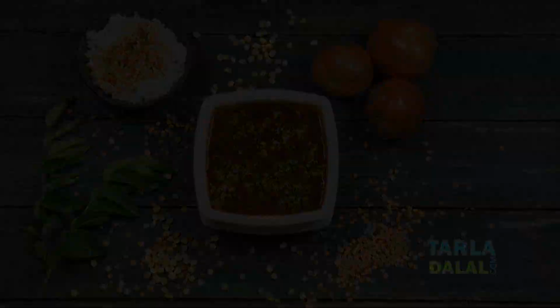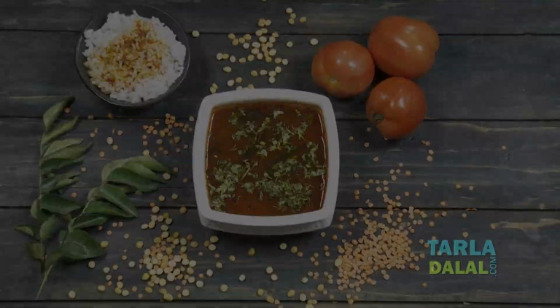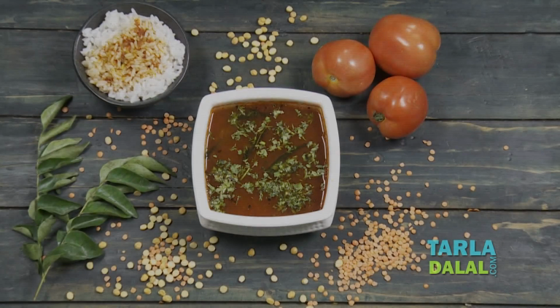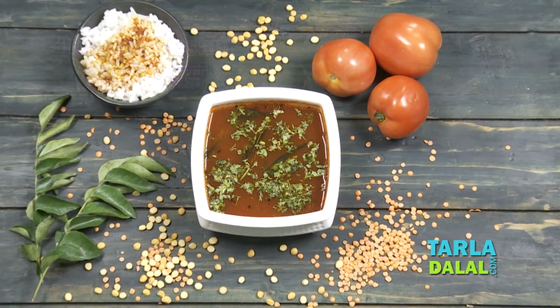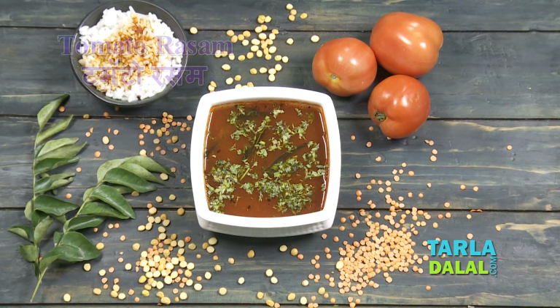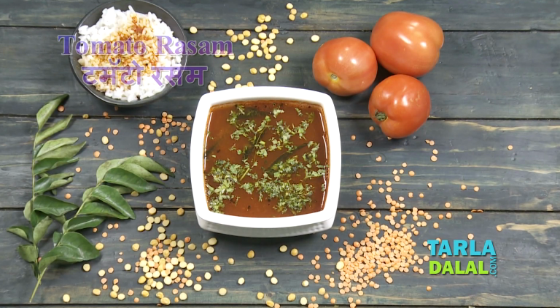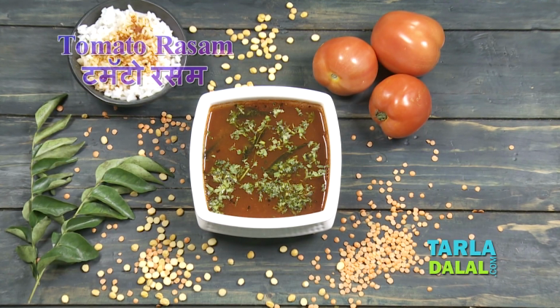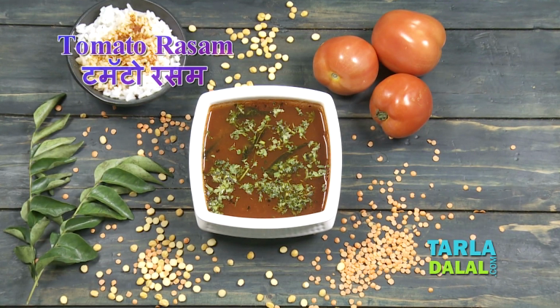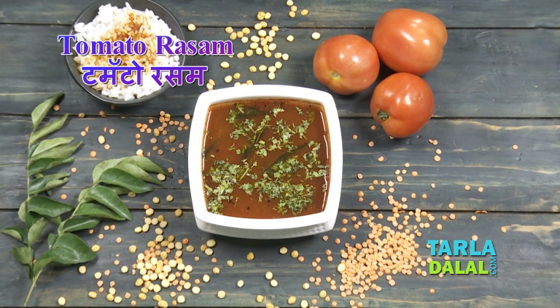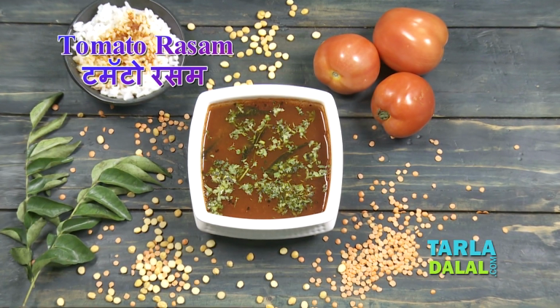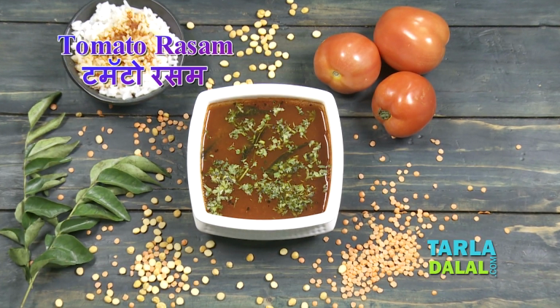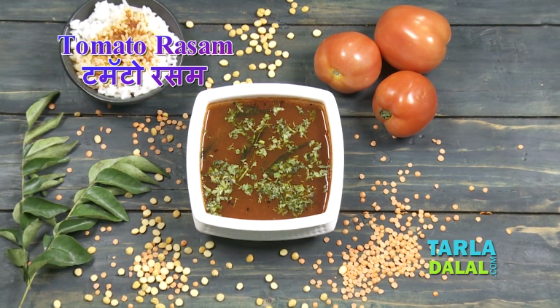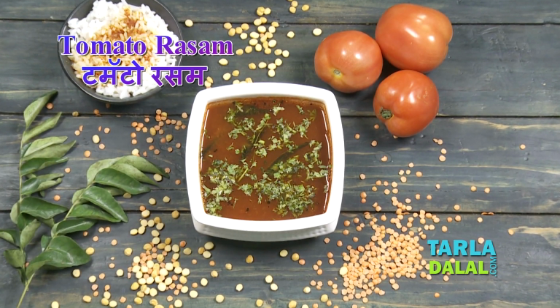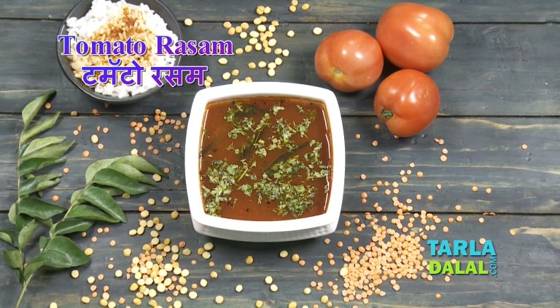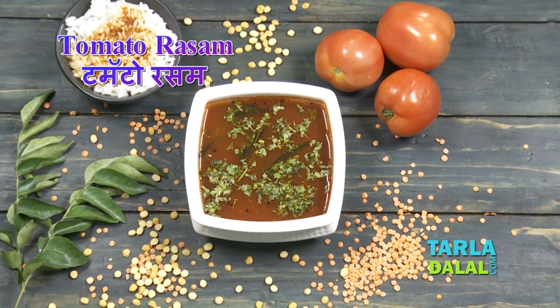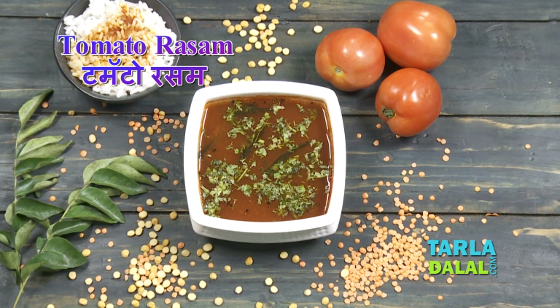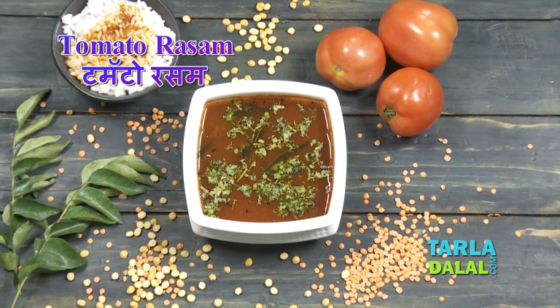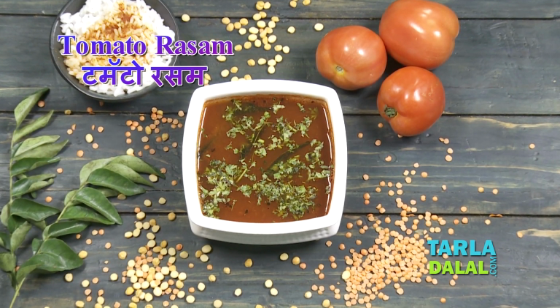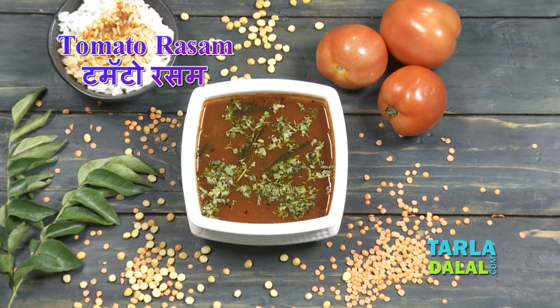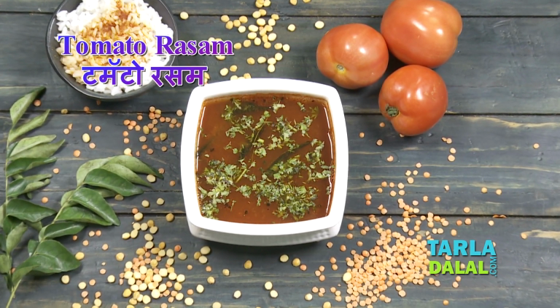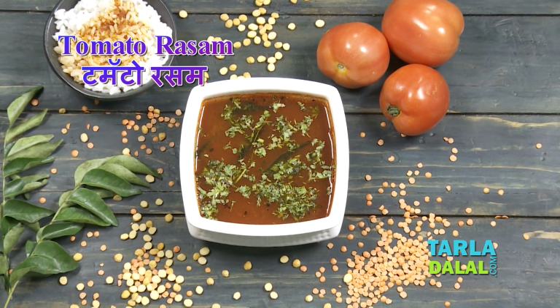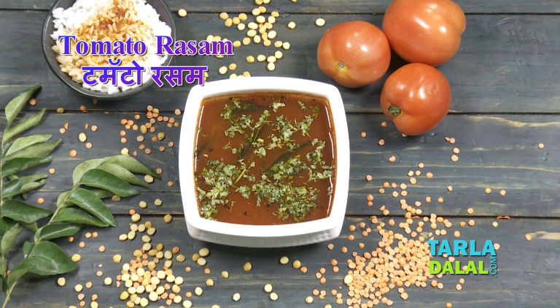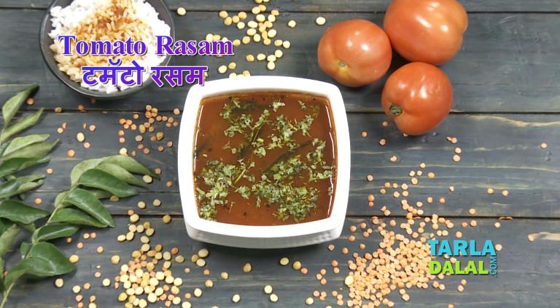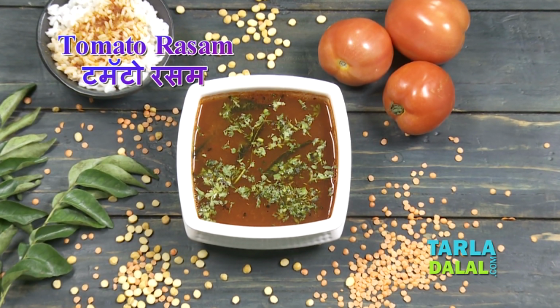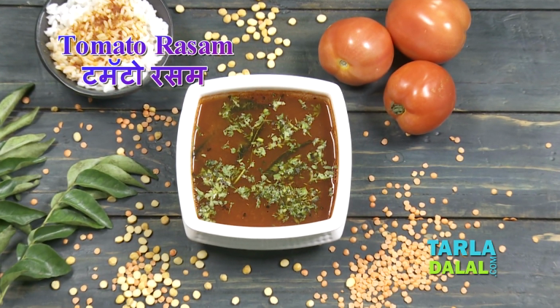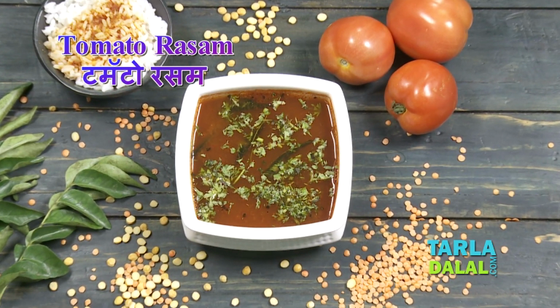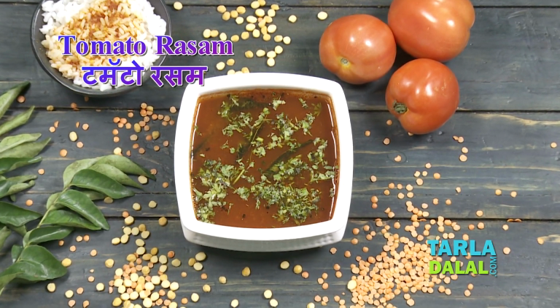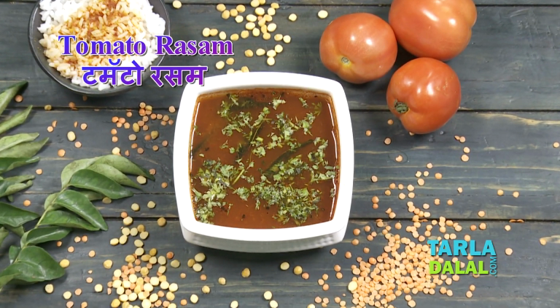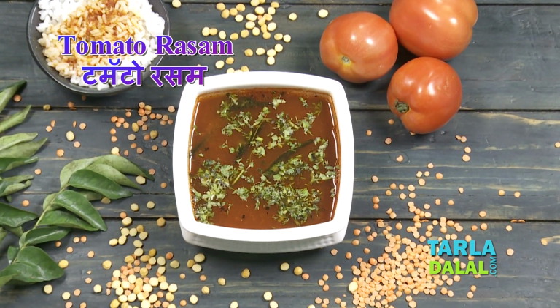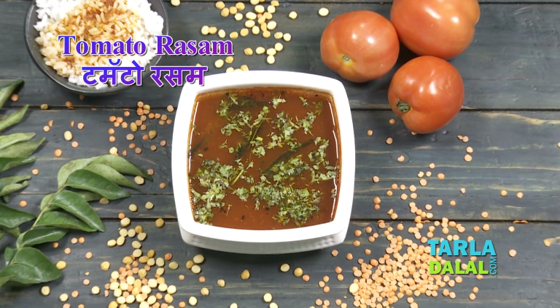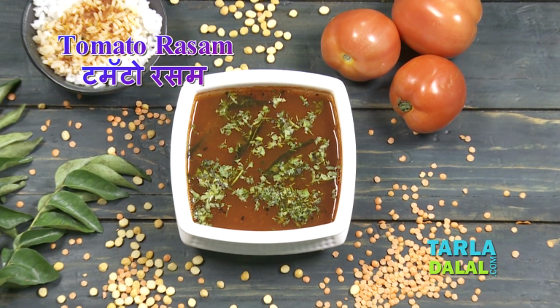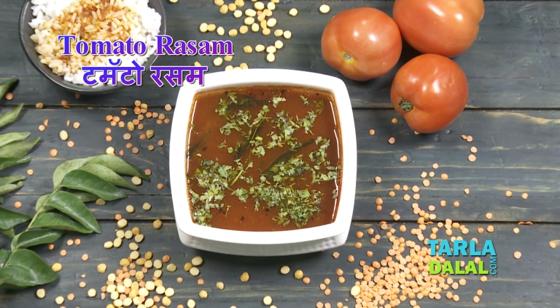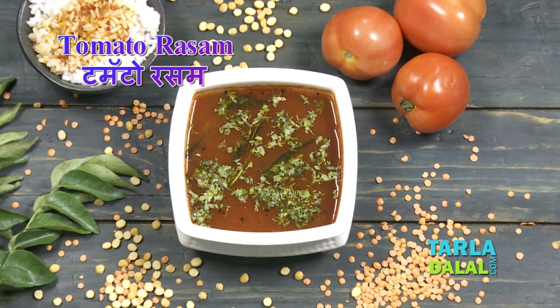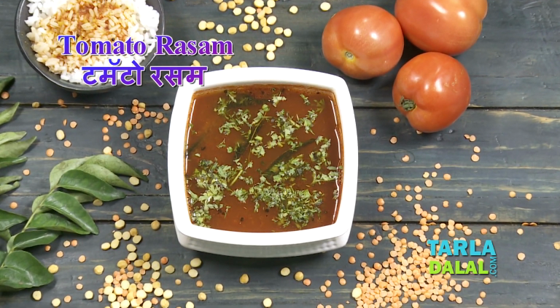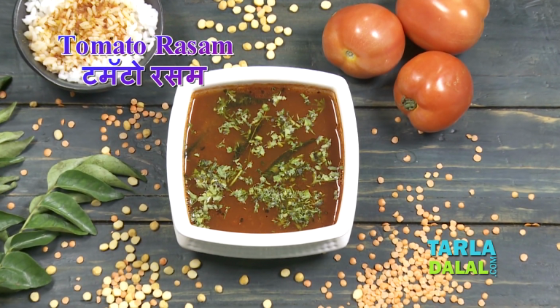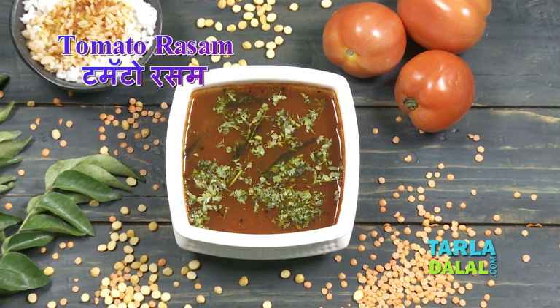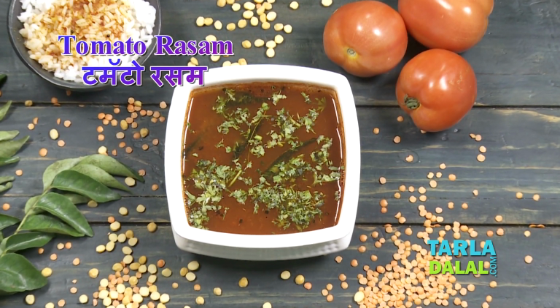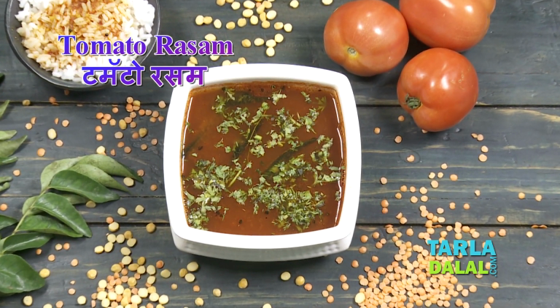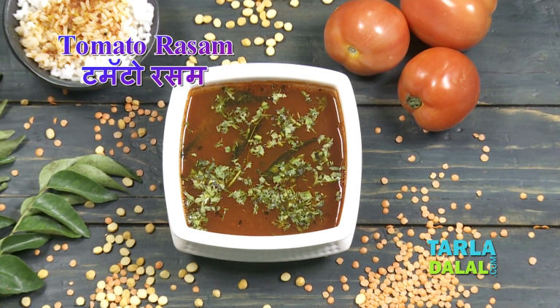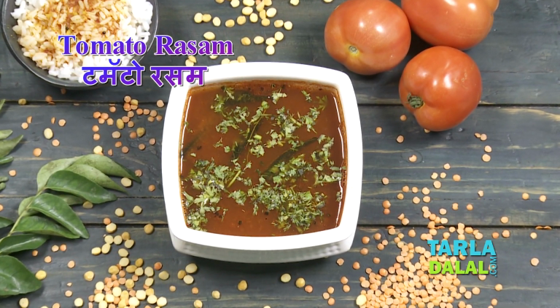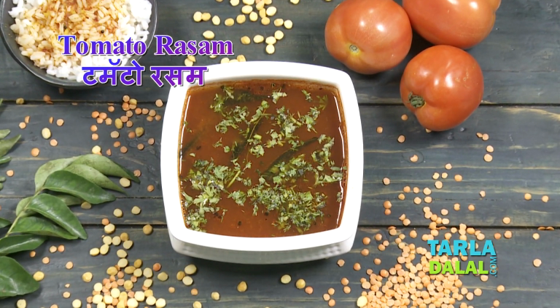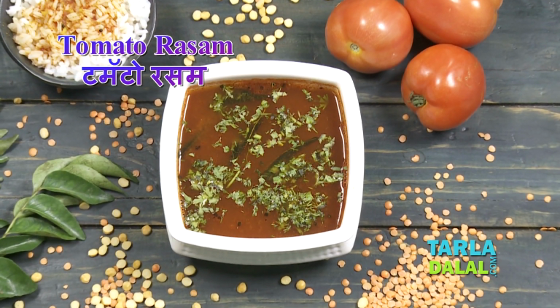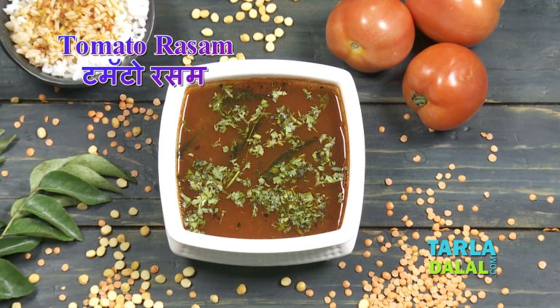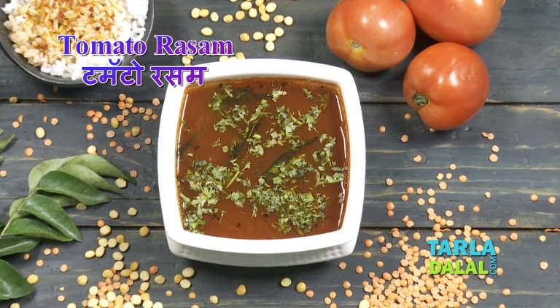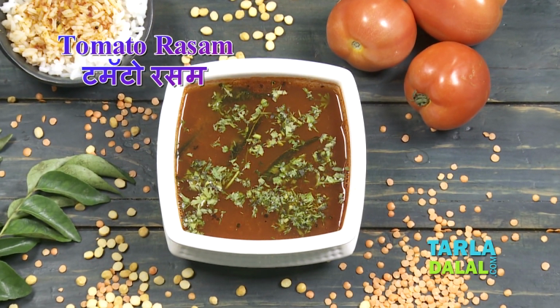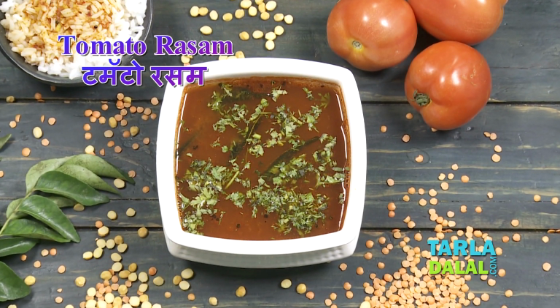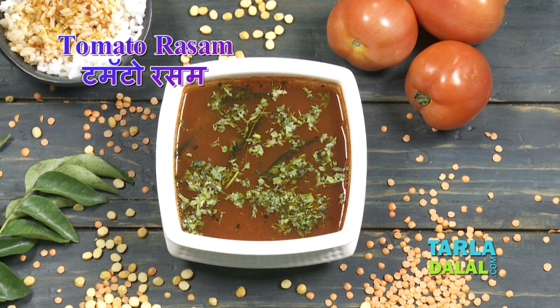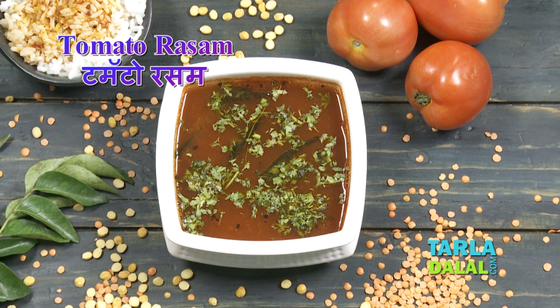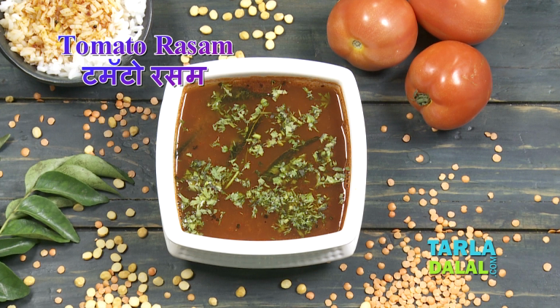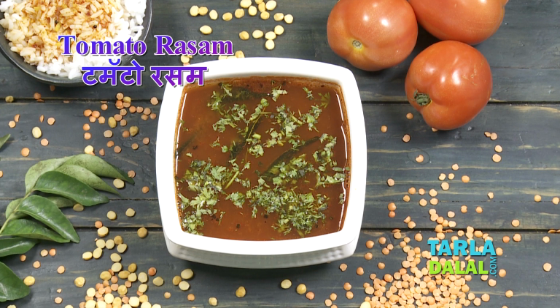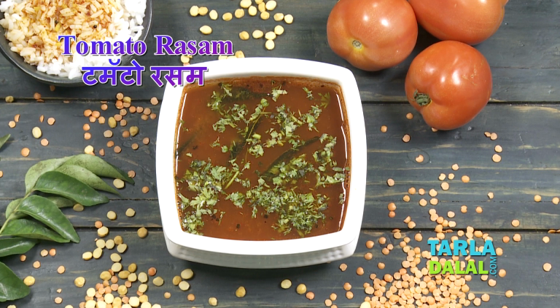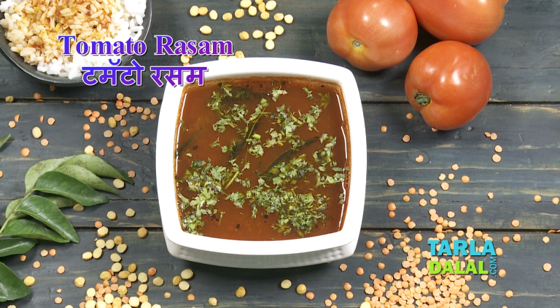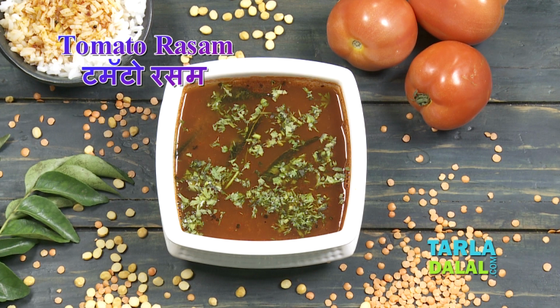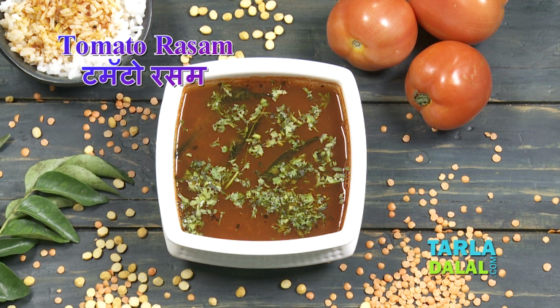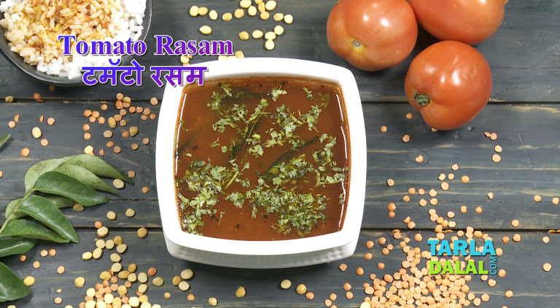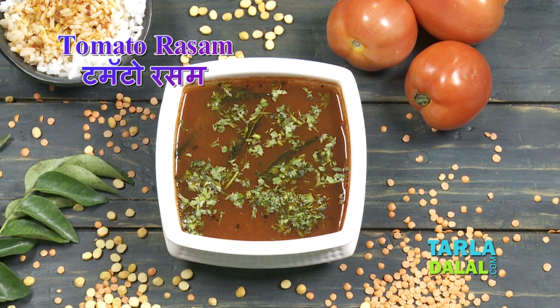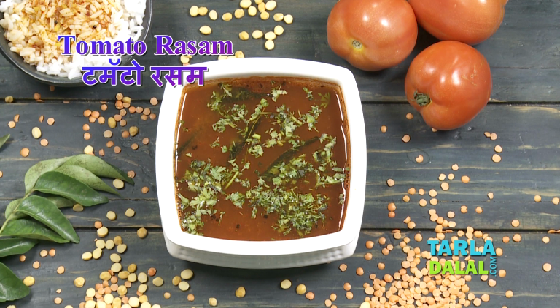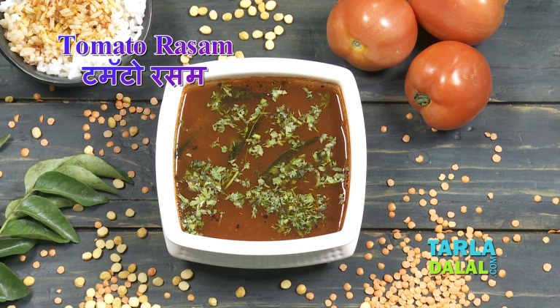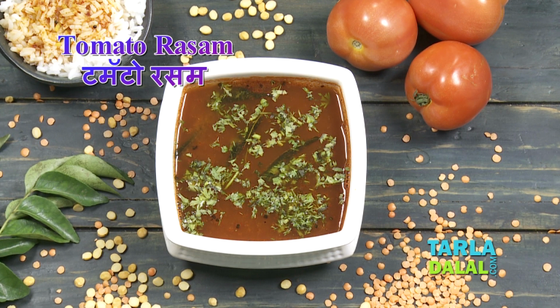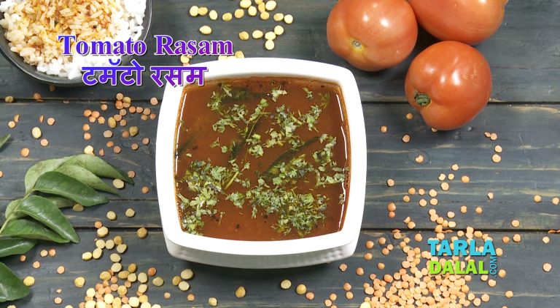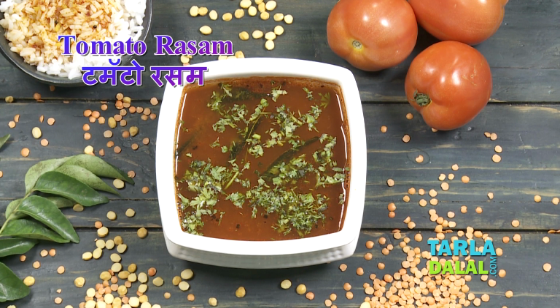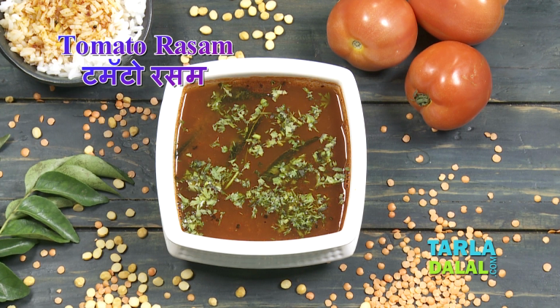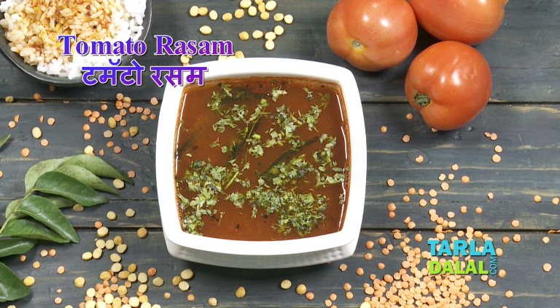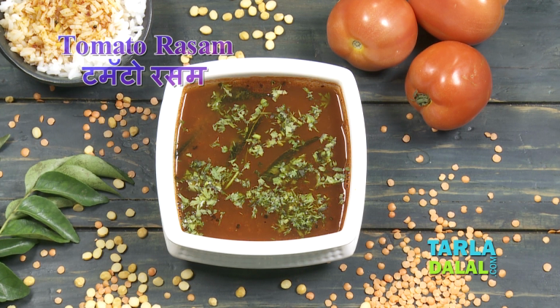Welcome to Talal Dalal's Kitchen. I, Chef Pal, today will be showing you a Rasam recipe called Tomato Rasam.